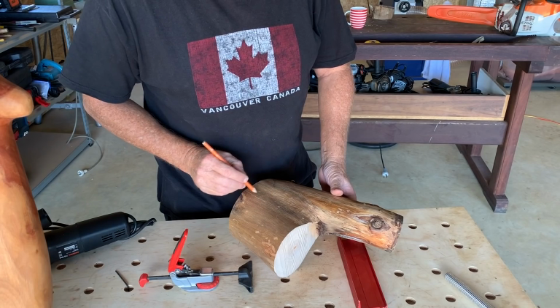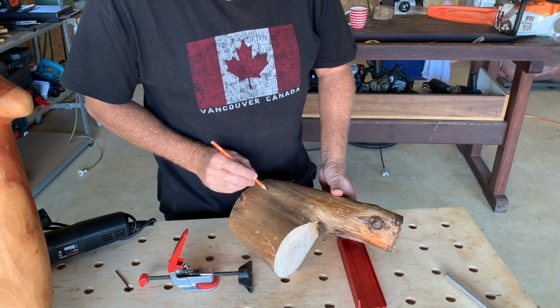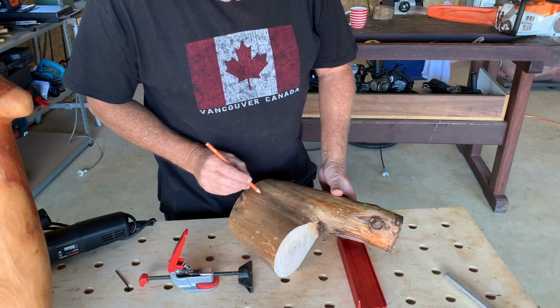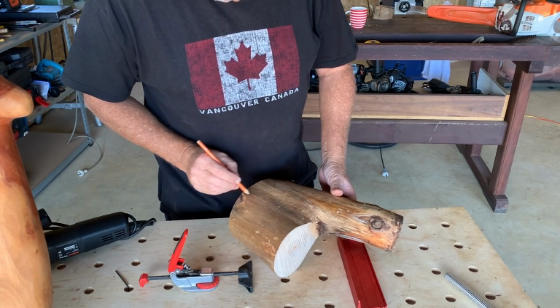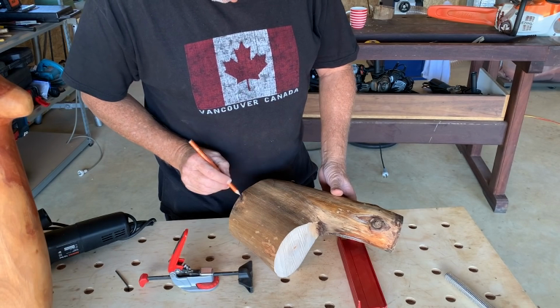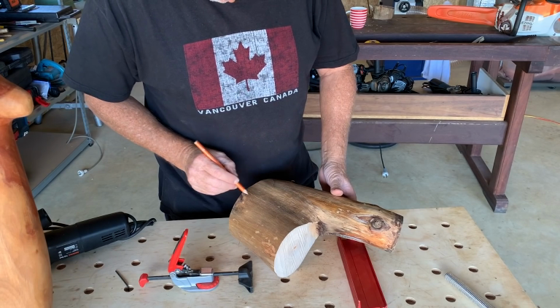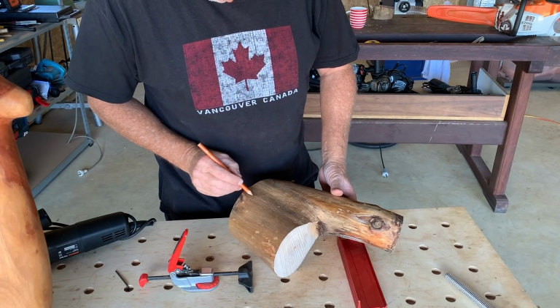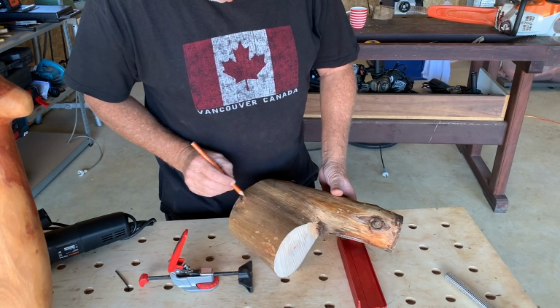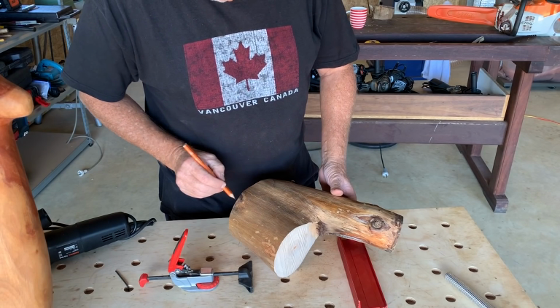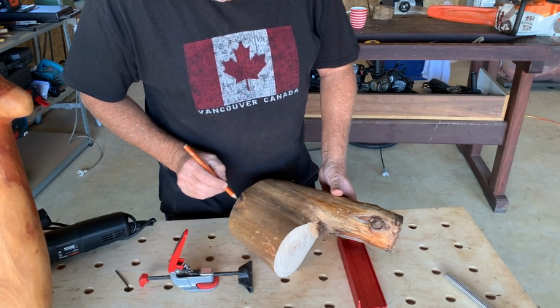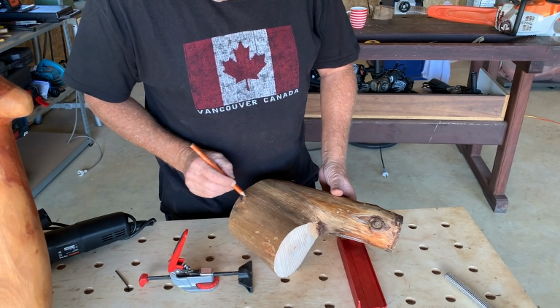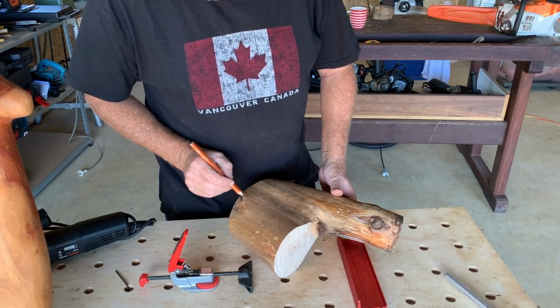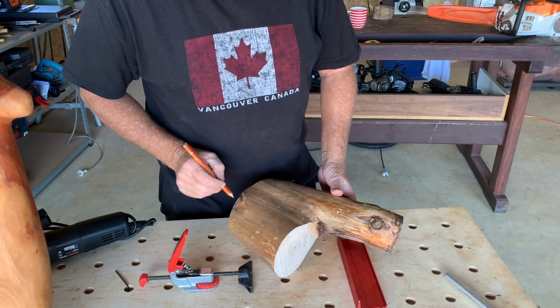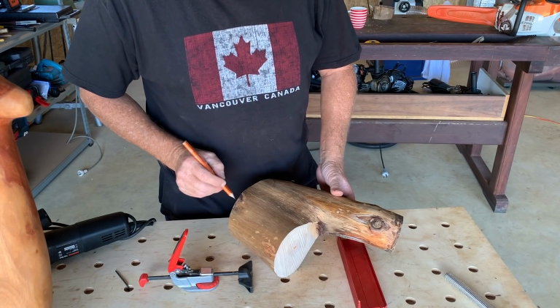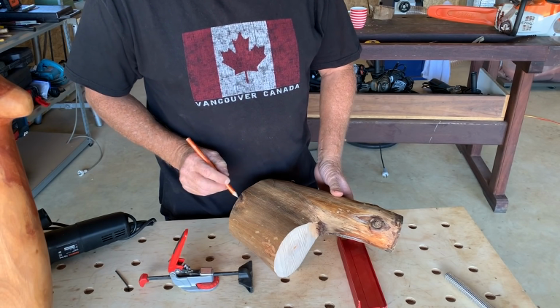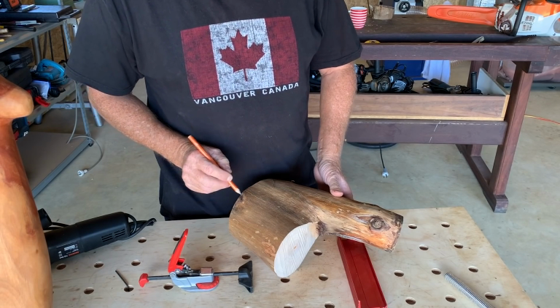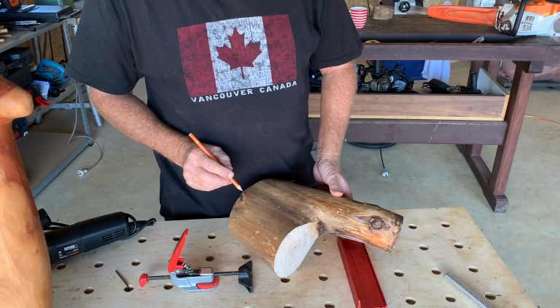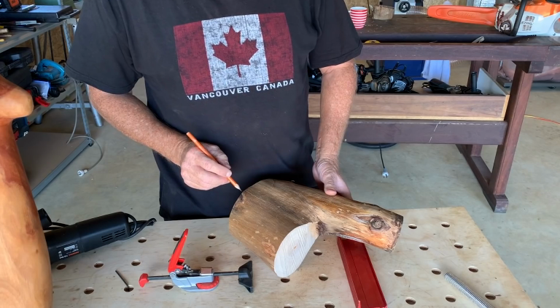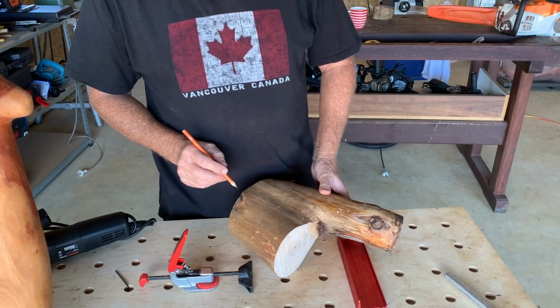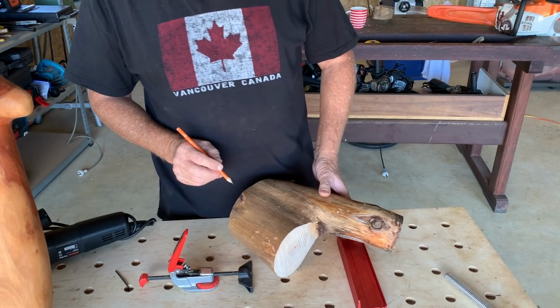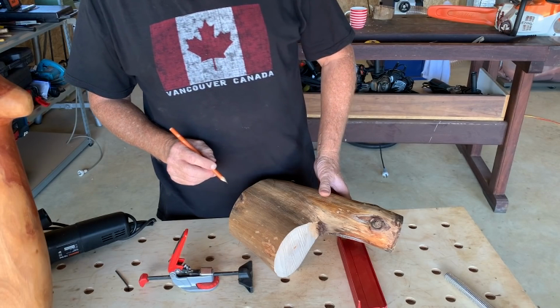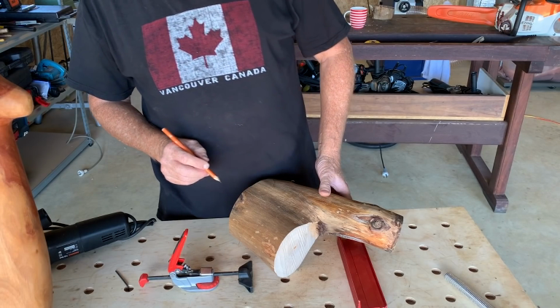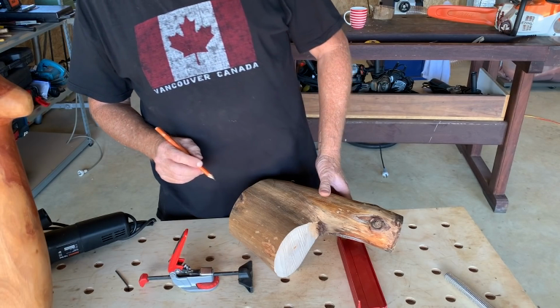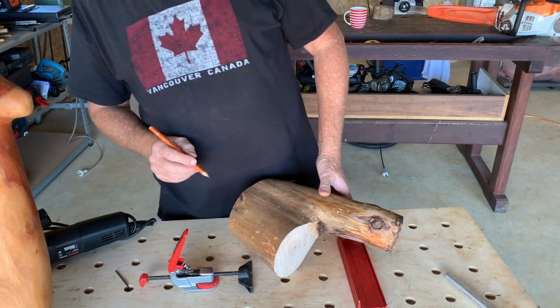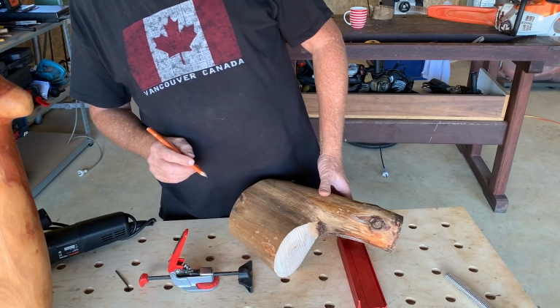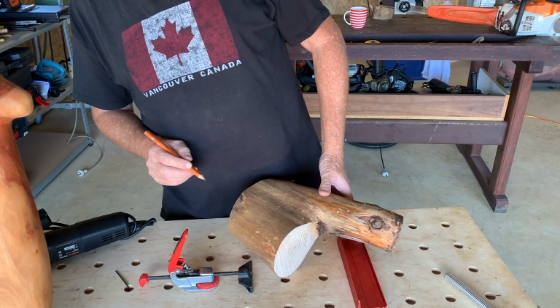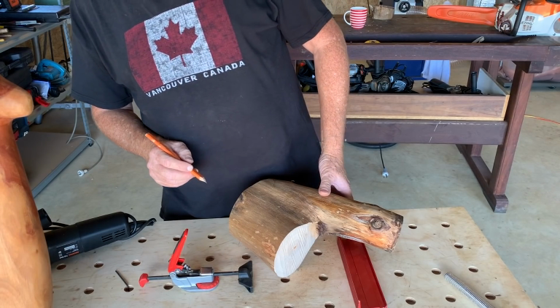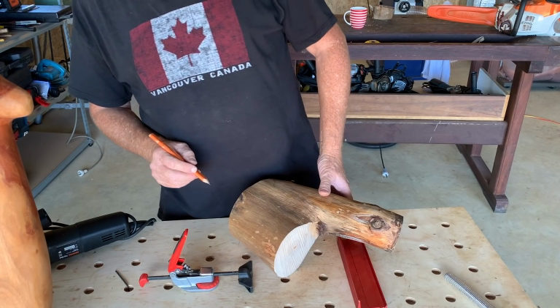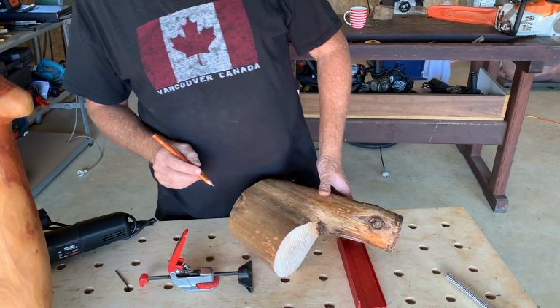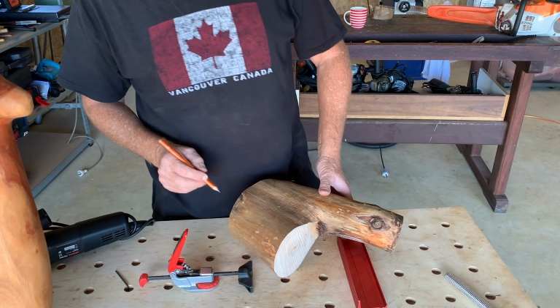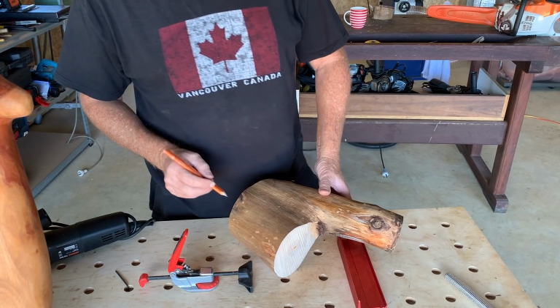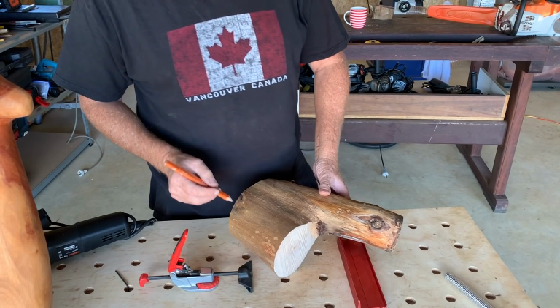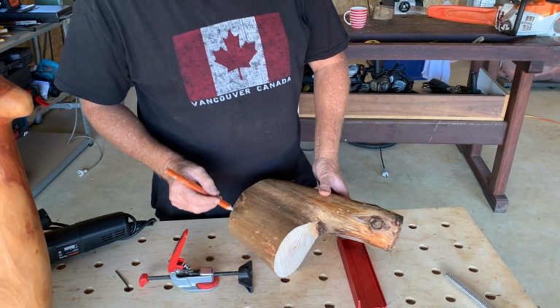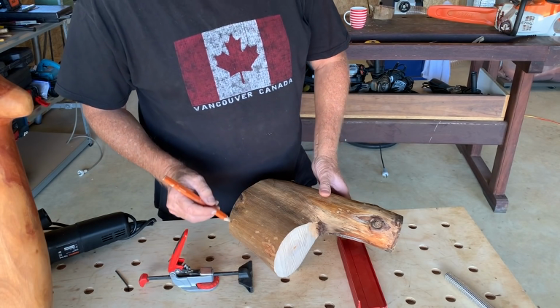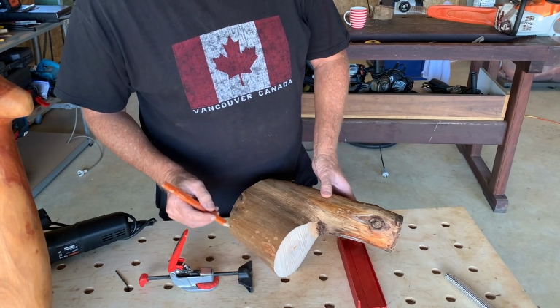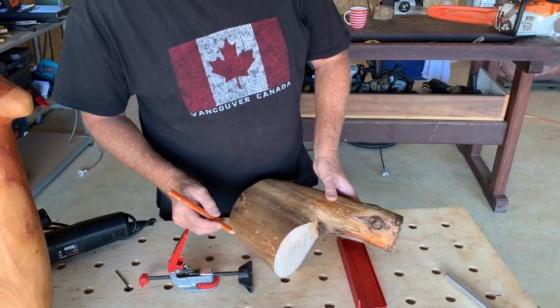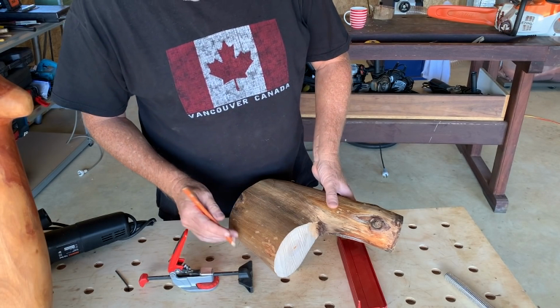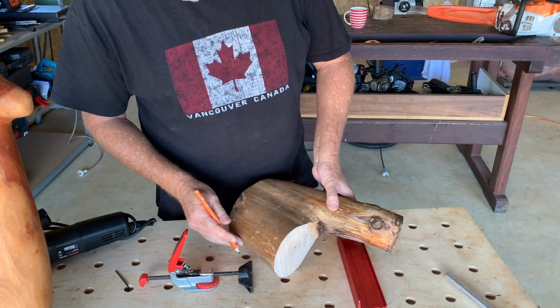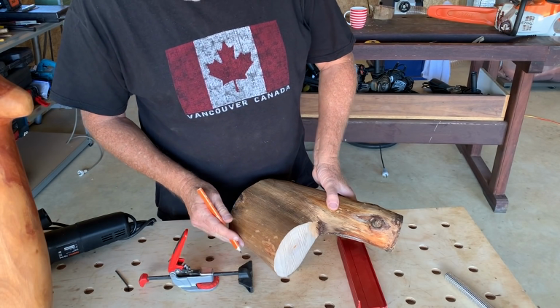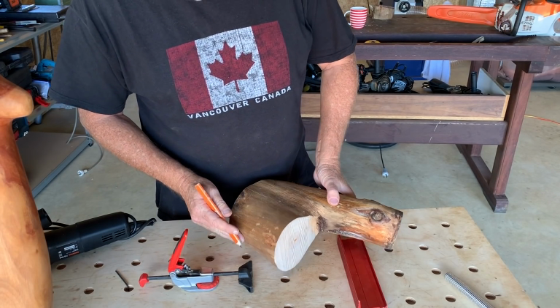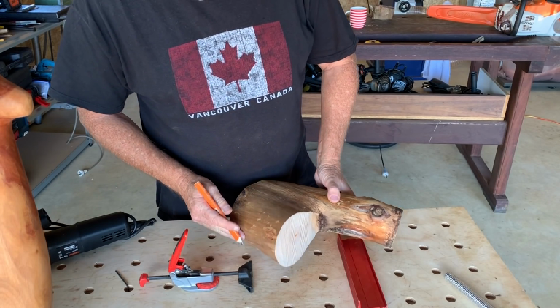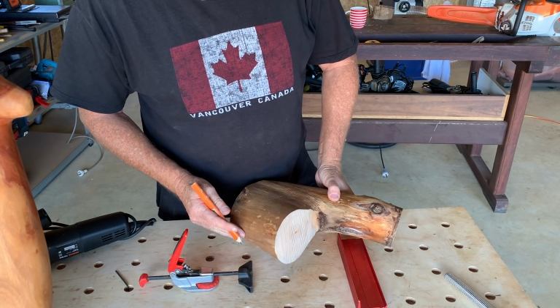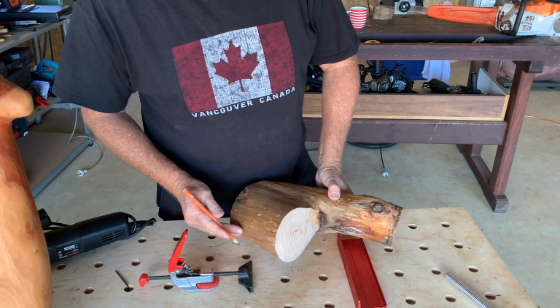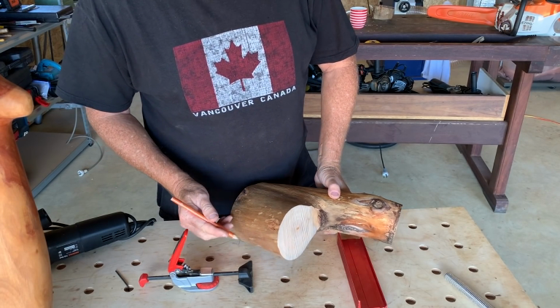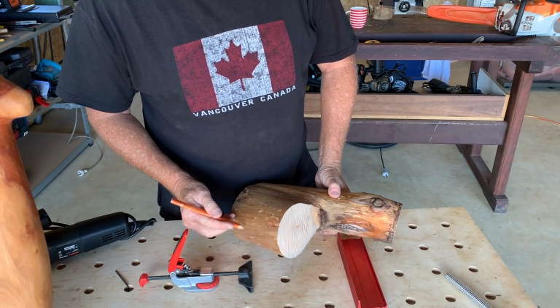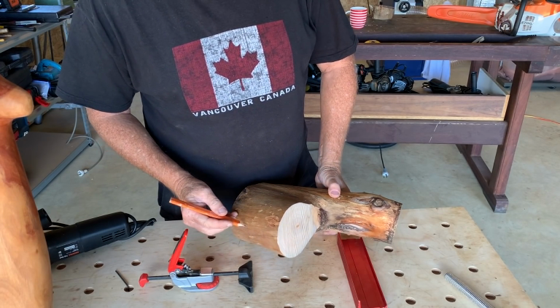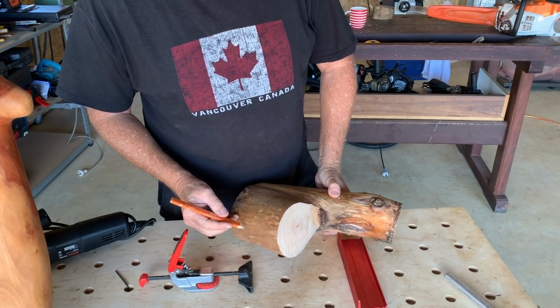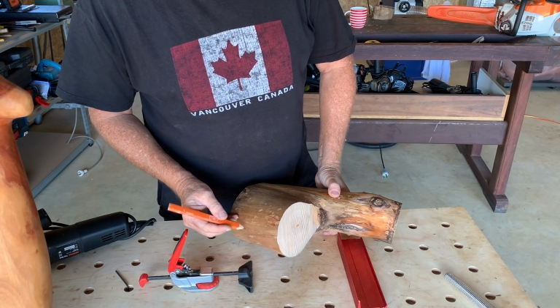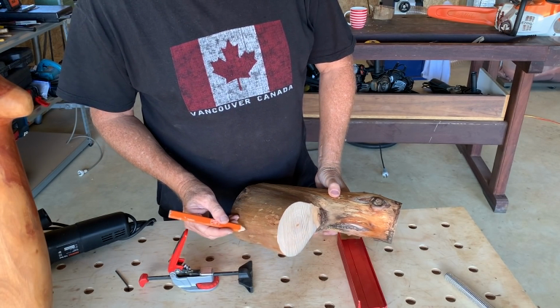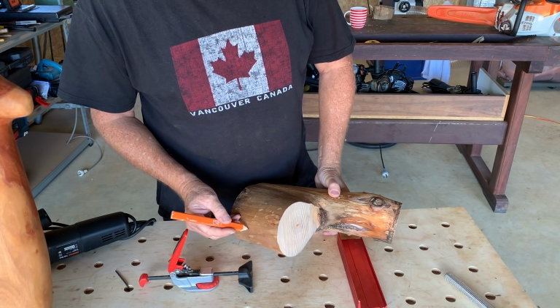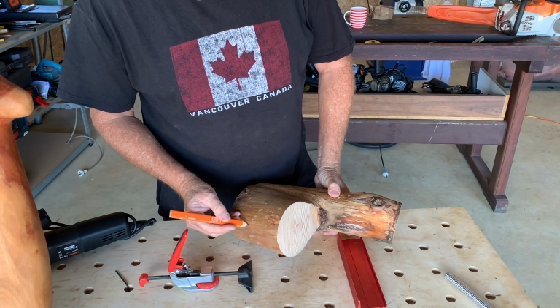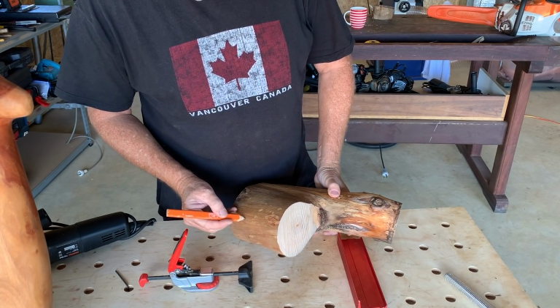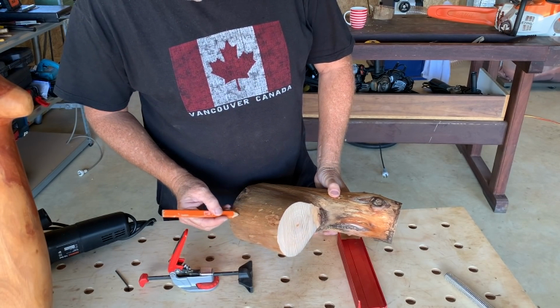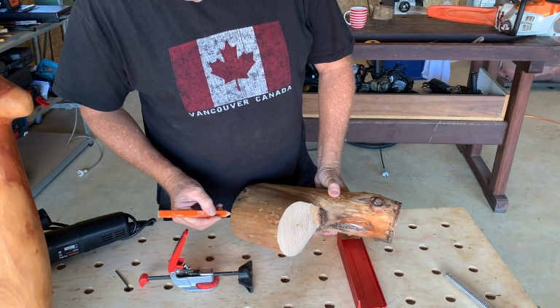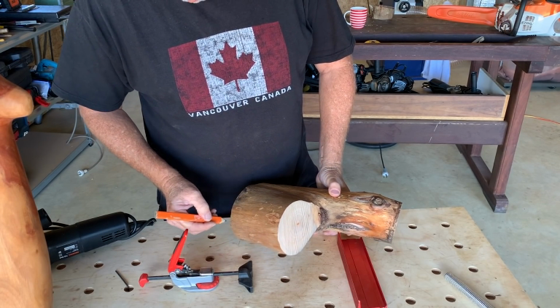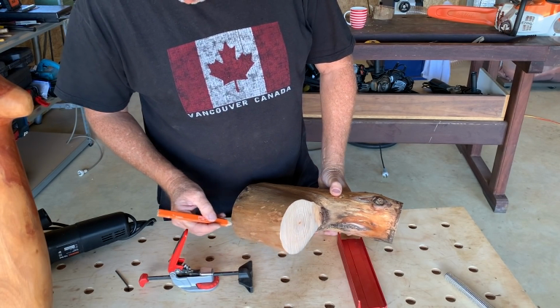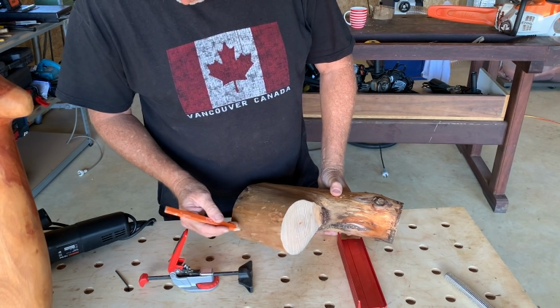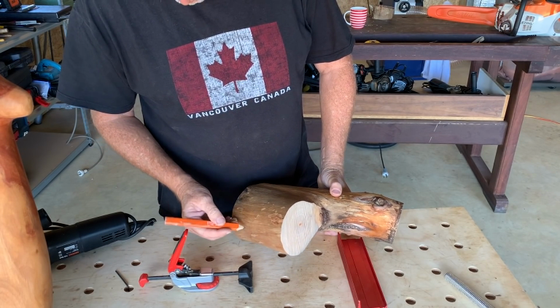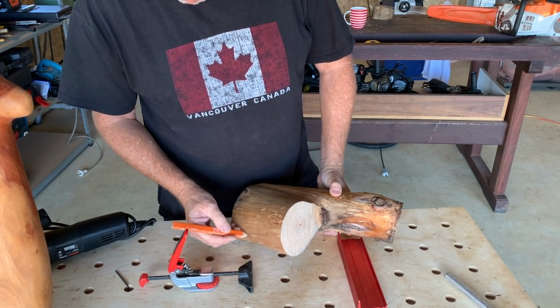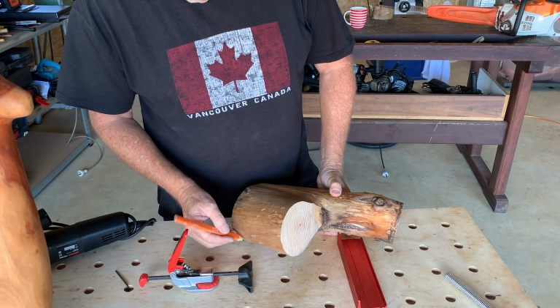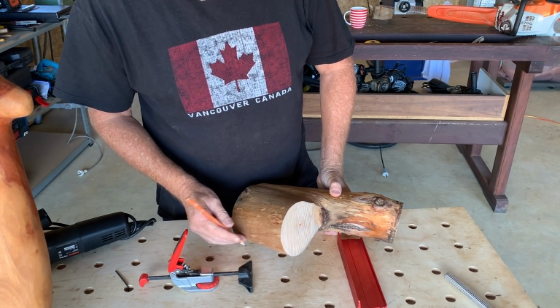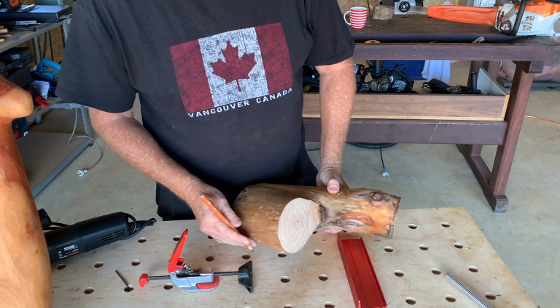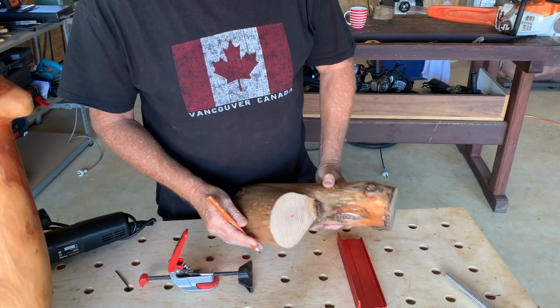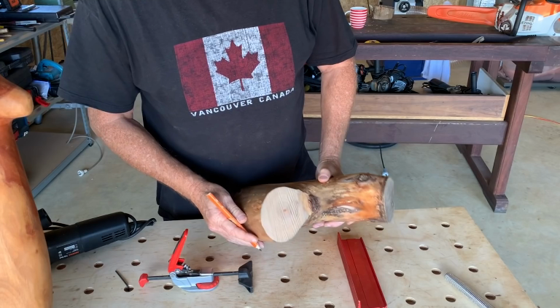So now that's roughly the shape. I'm going to just draw the rough shape on here.